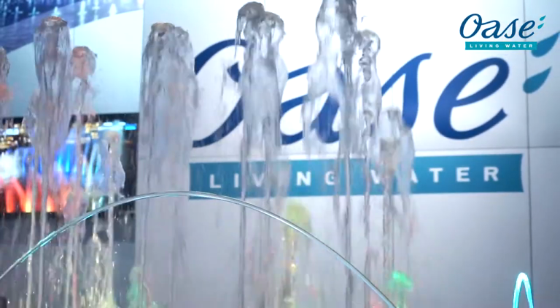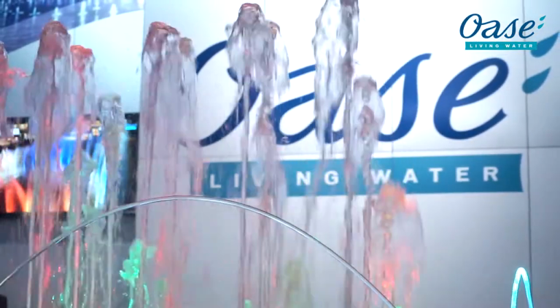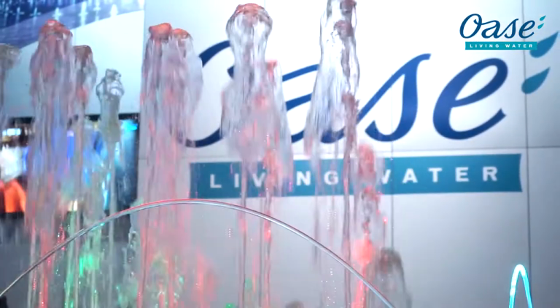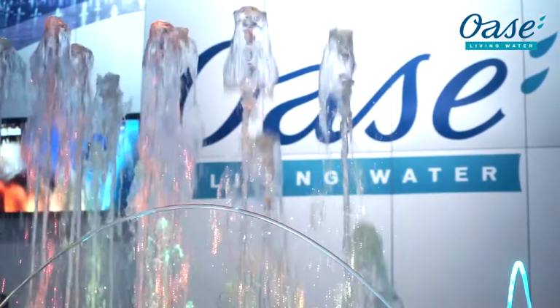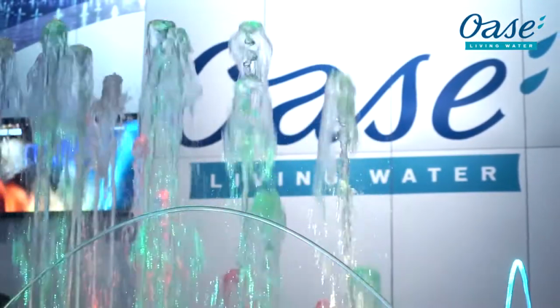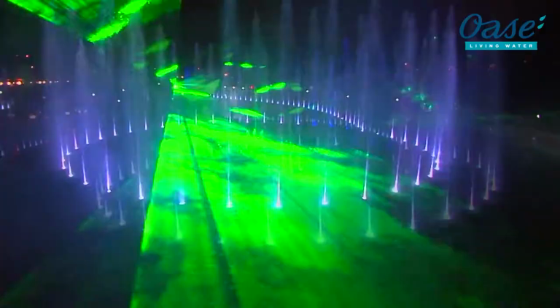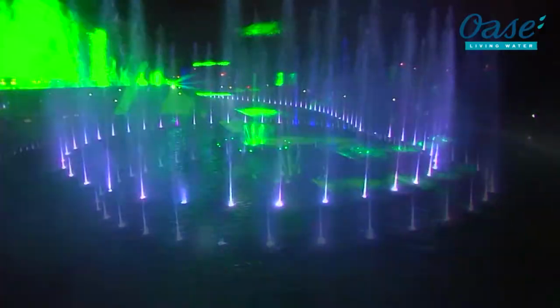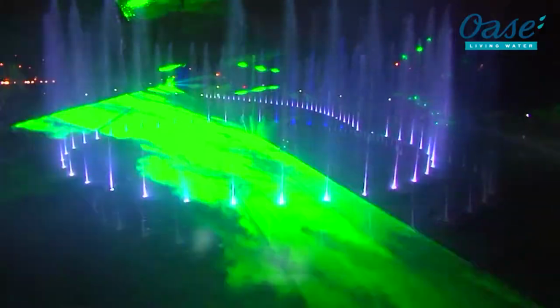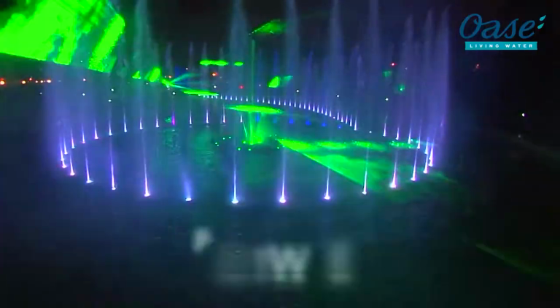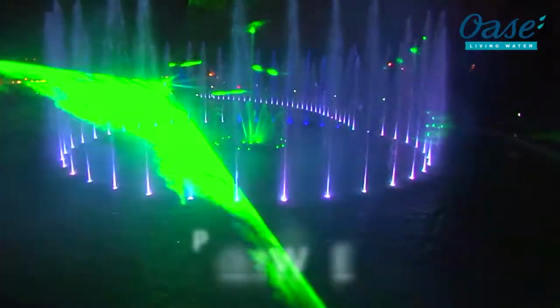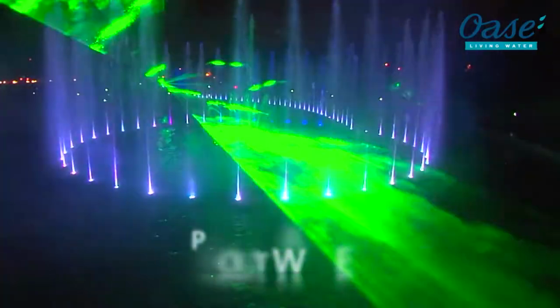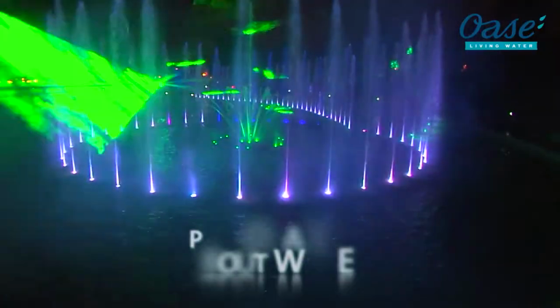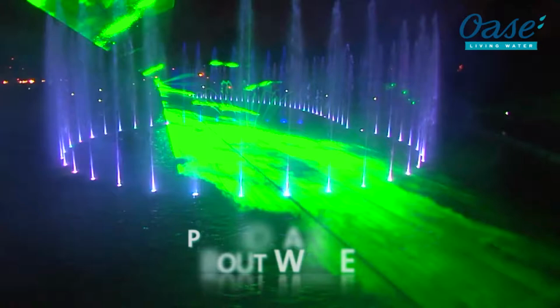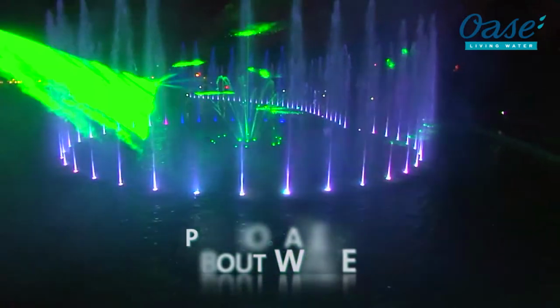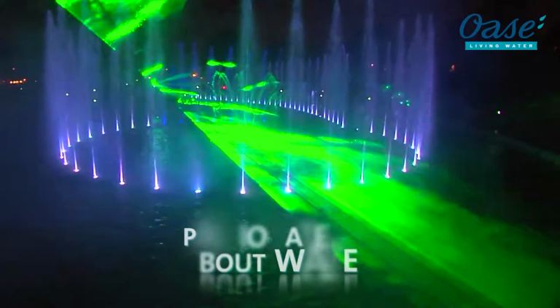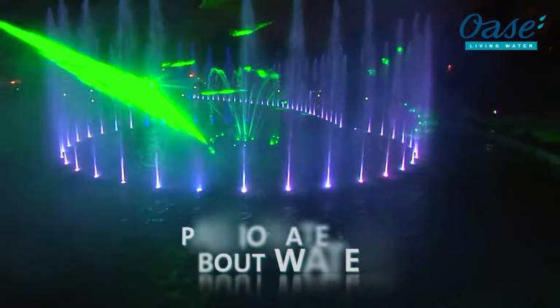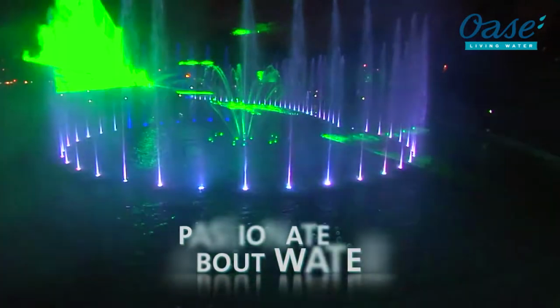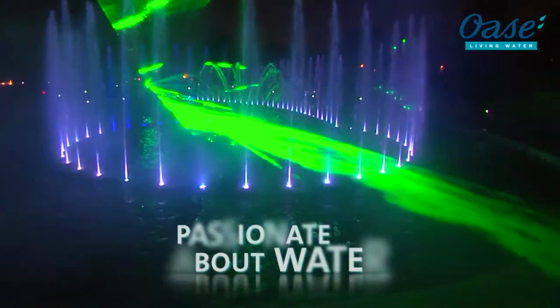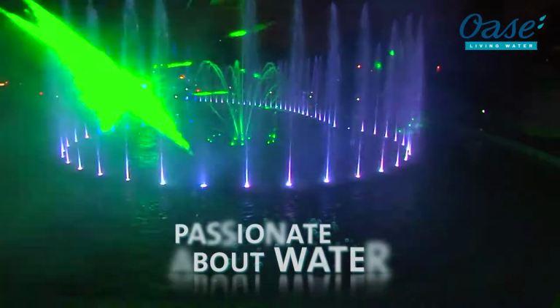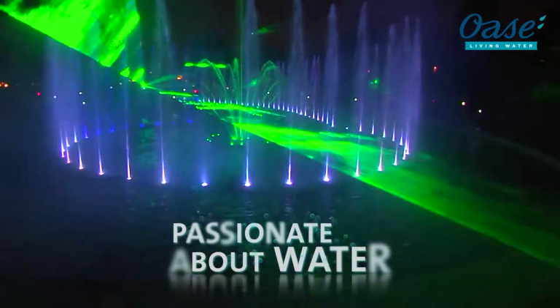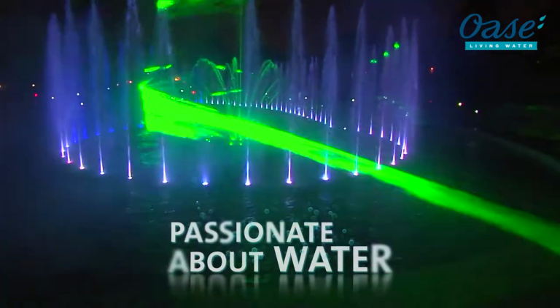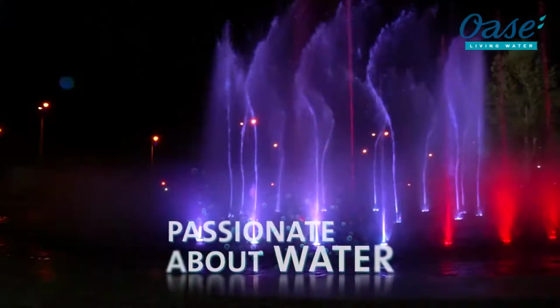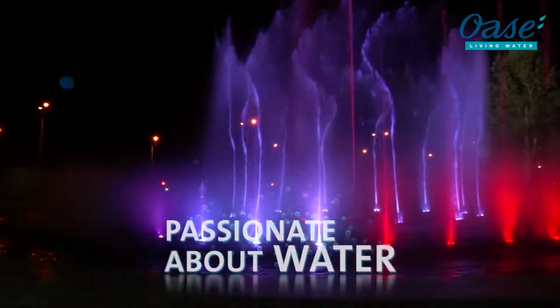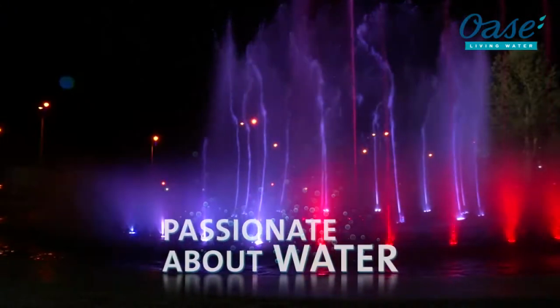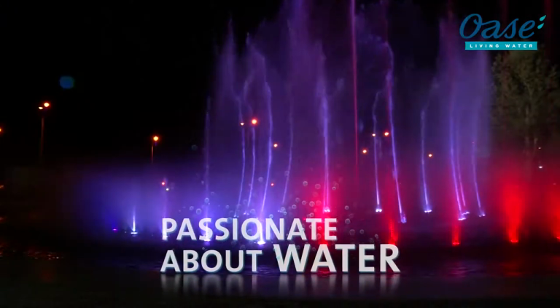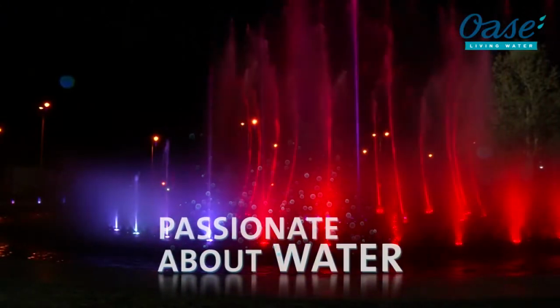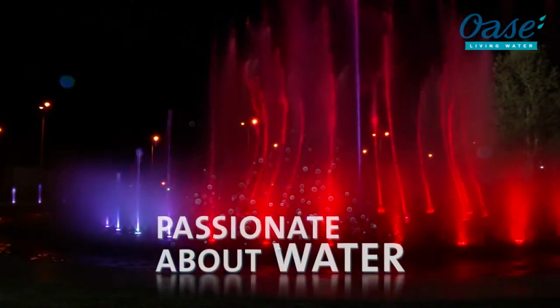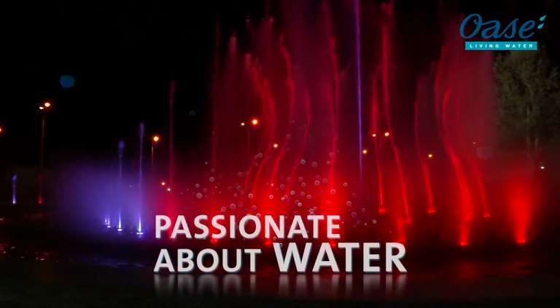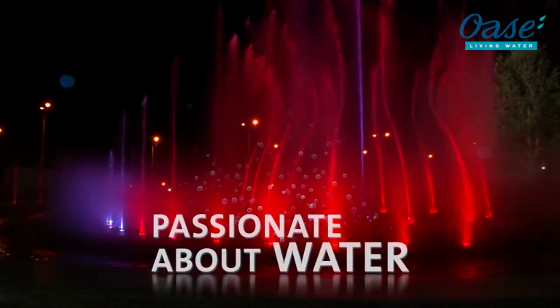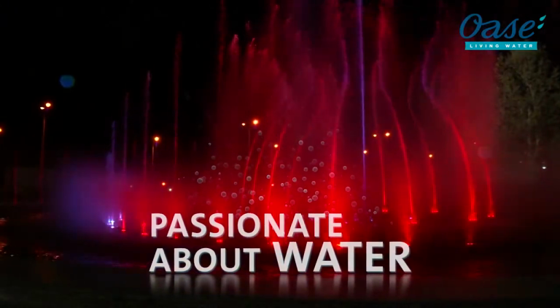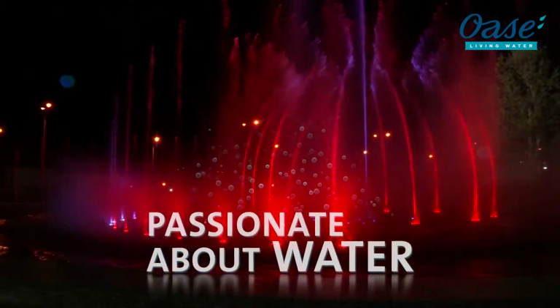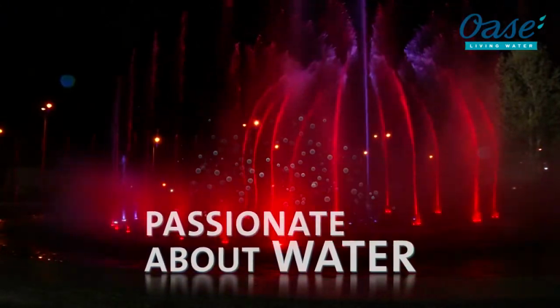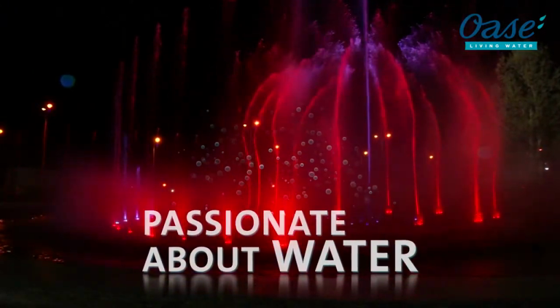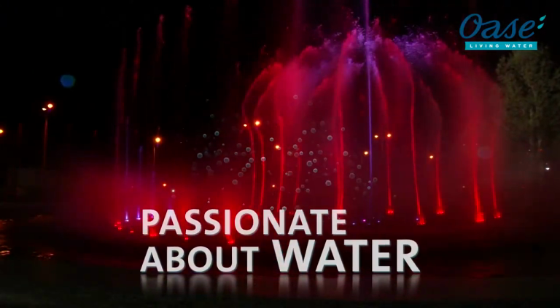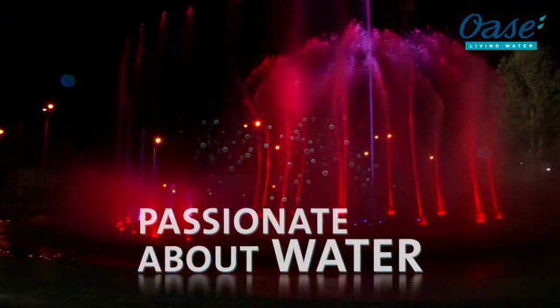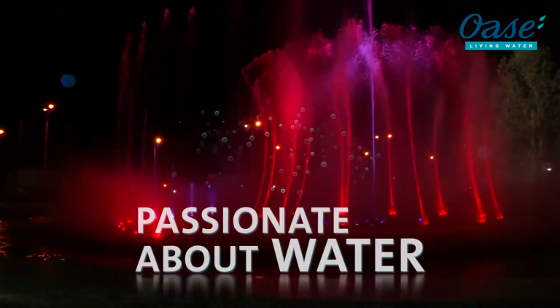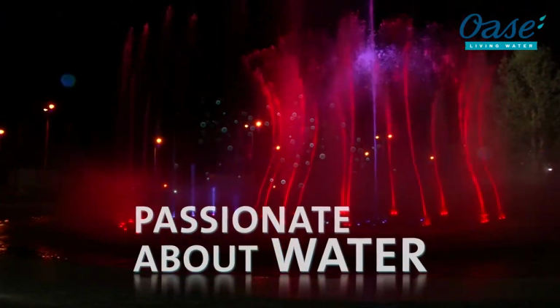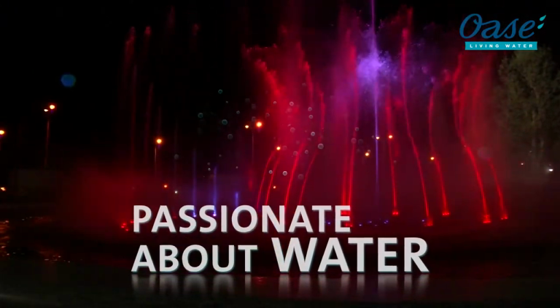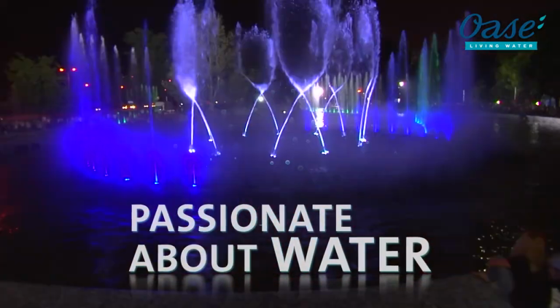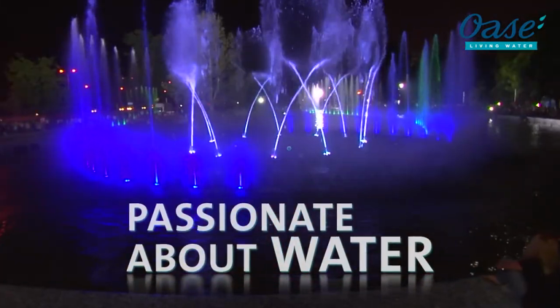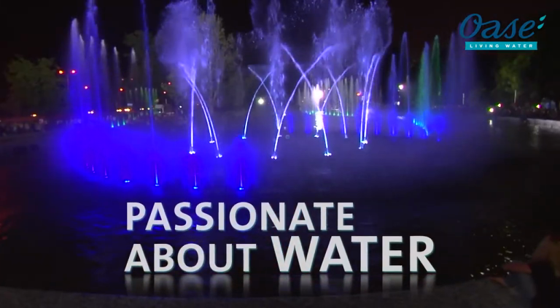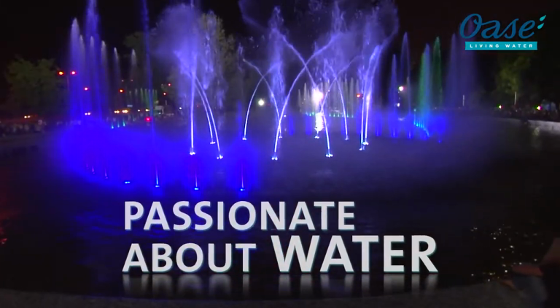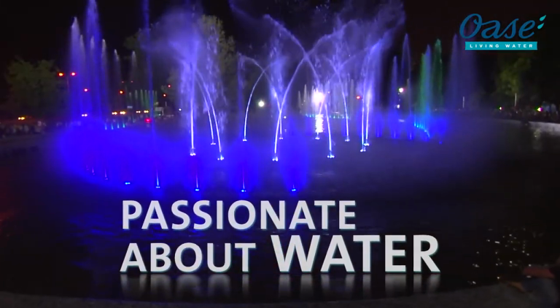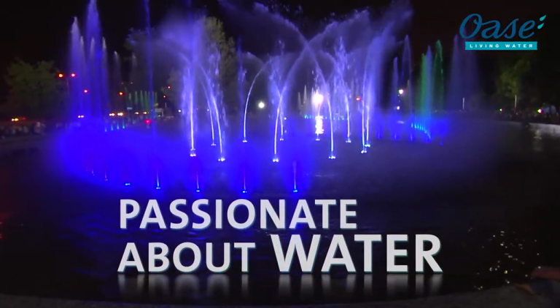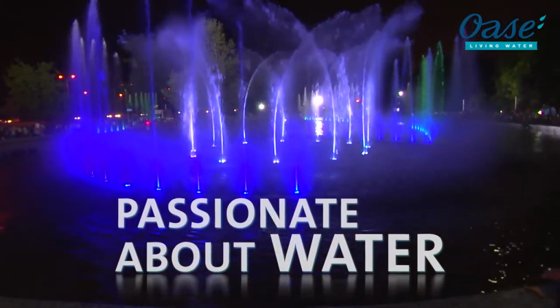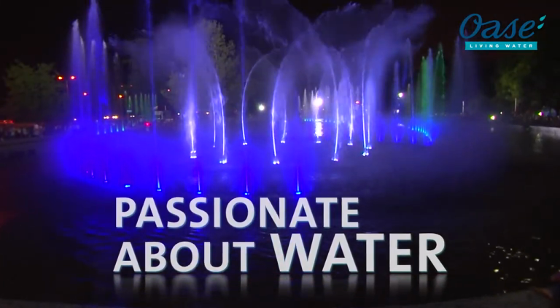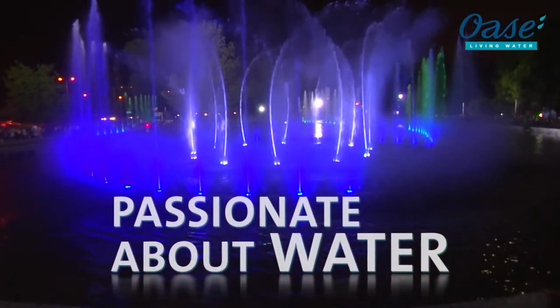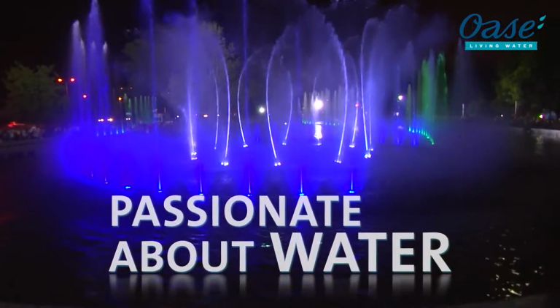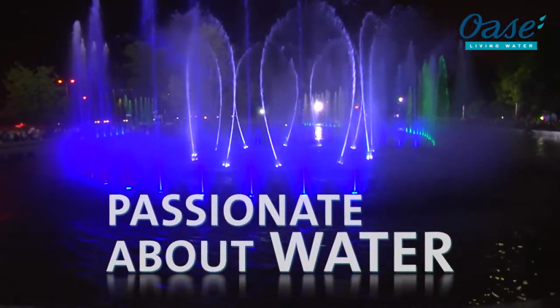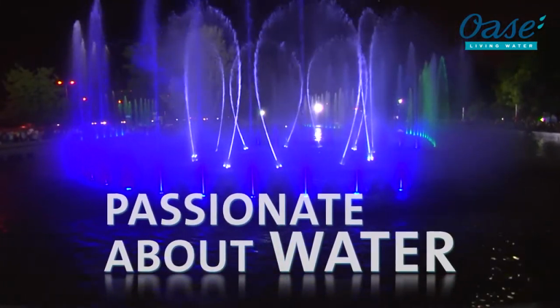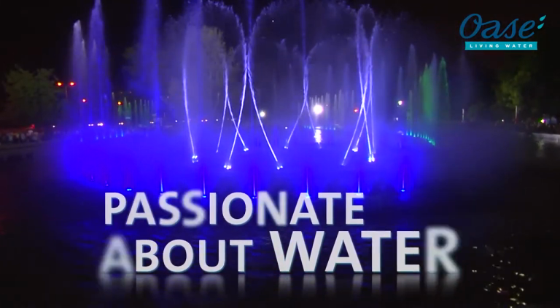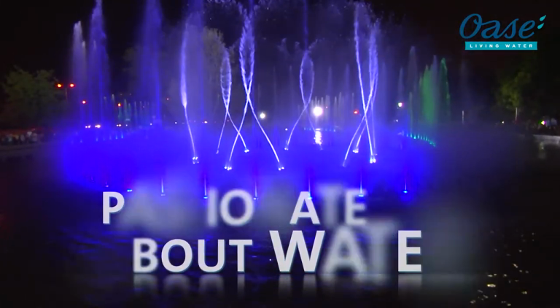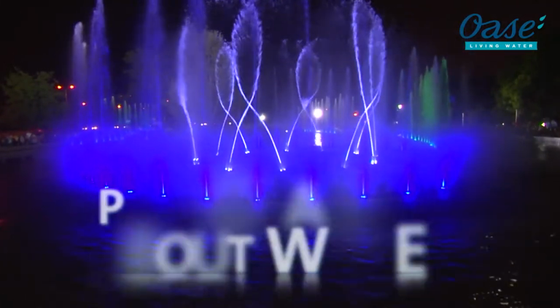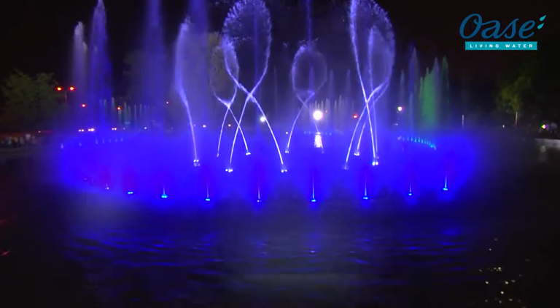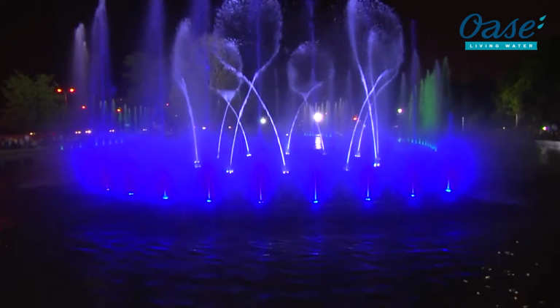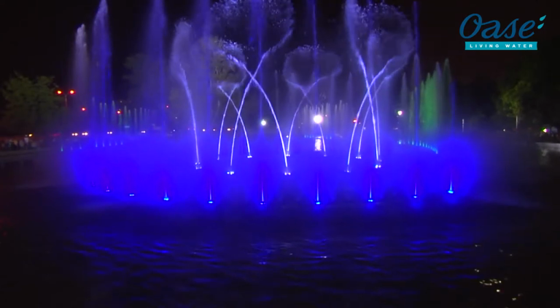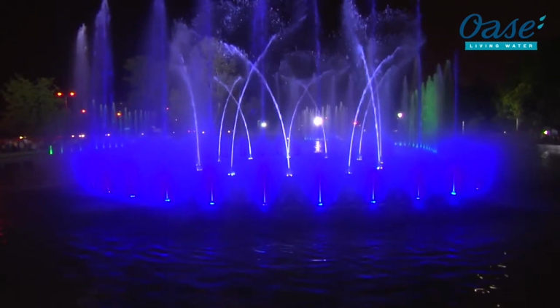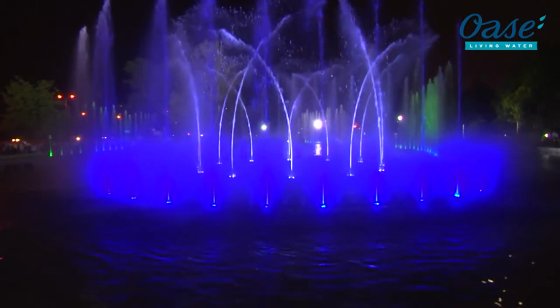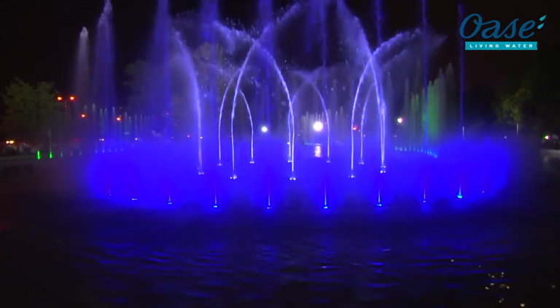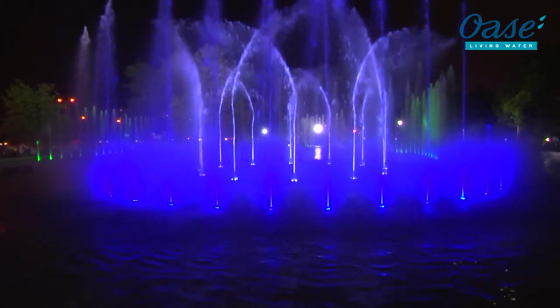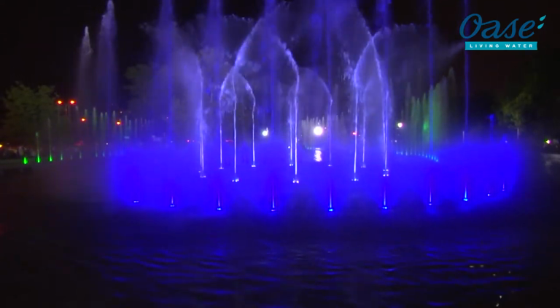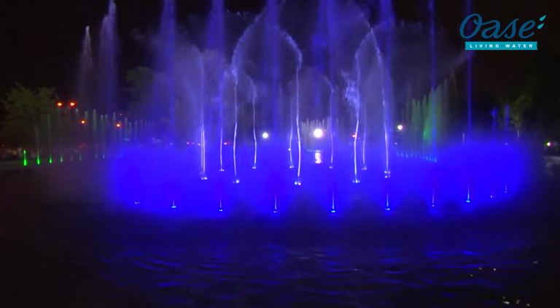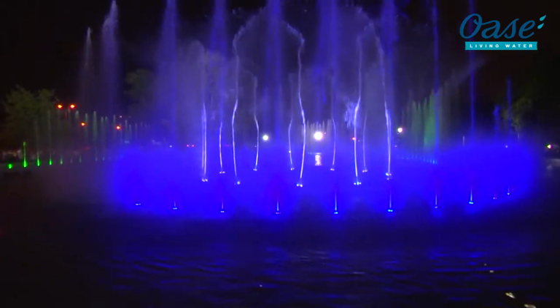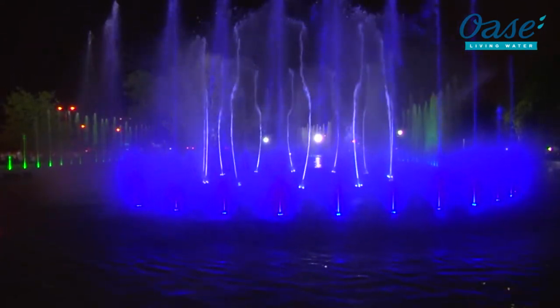Passionate about water, sparkling fantasy, bubbly ideas. Experience the fascinating world of OWASA.